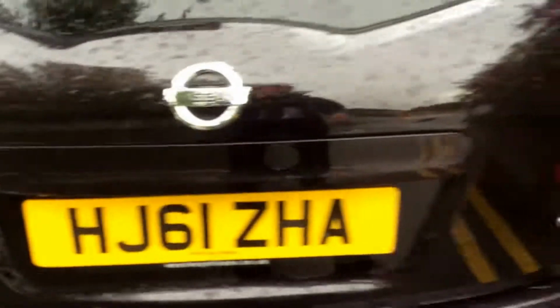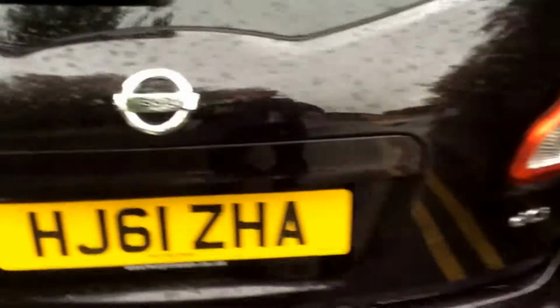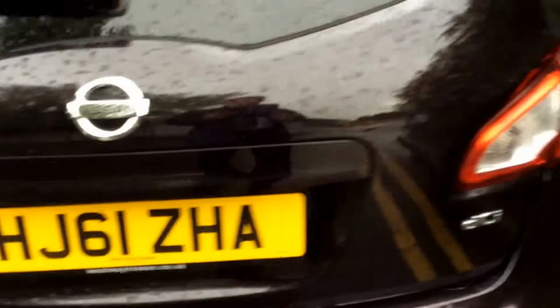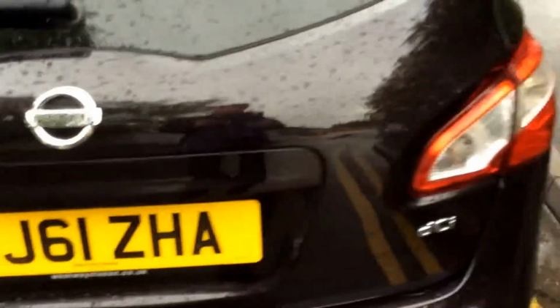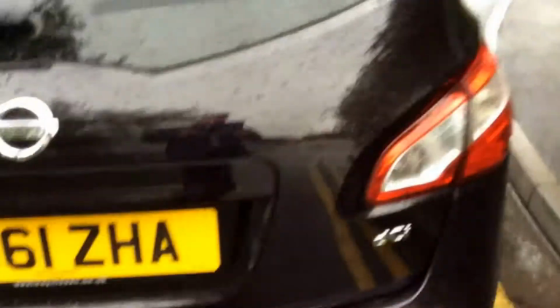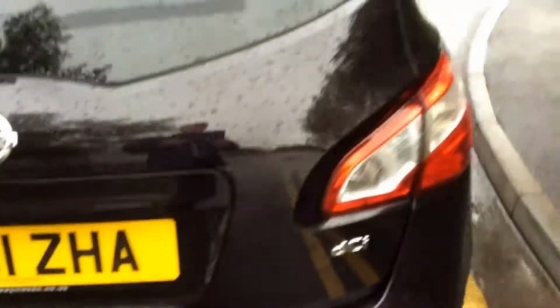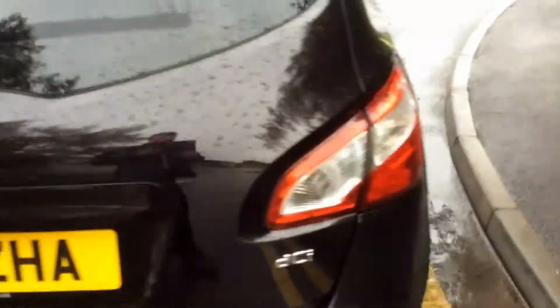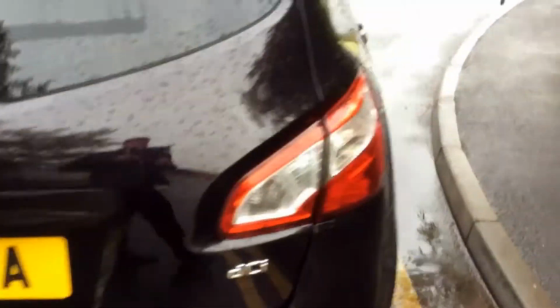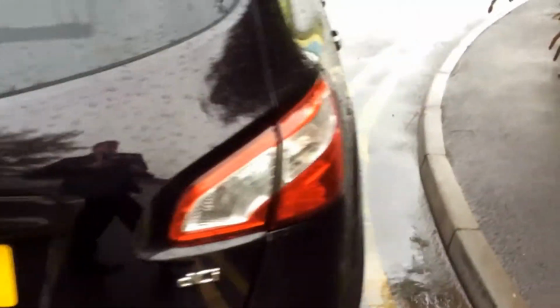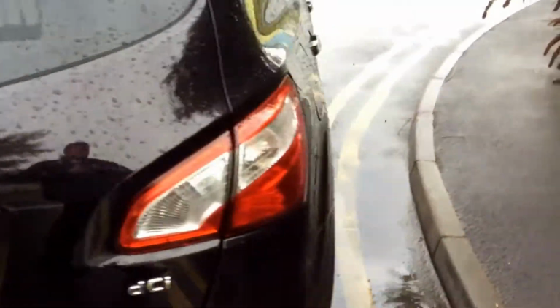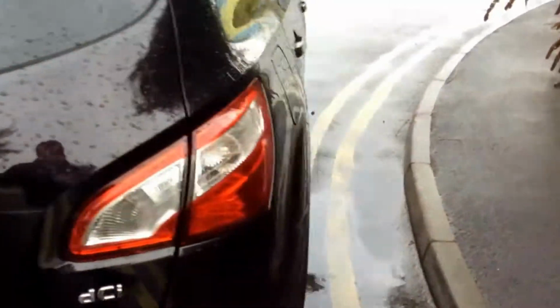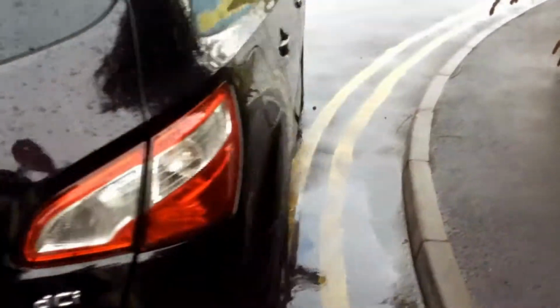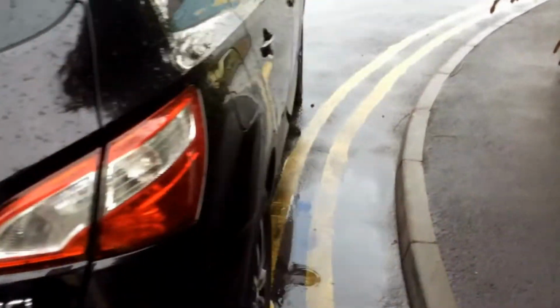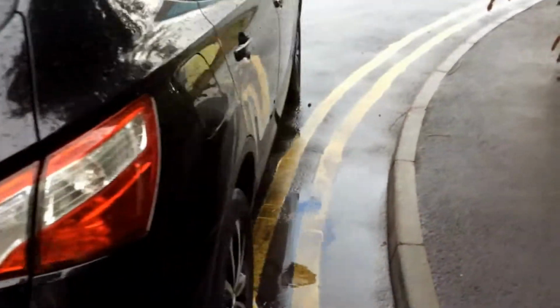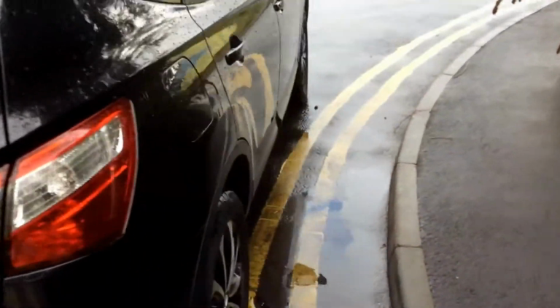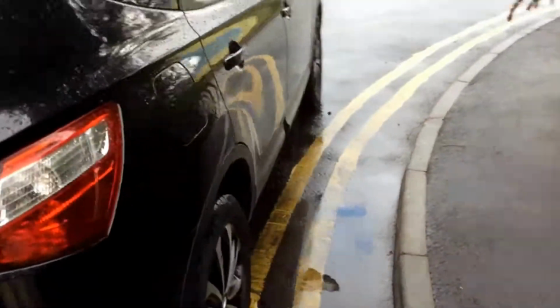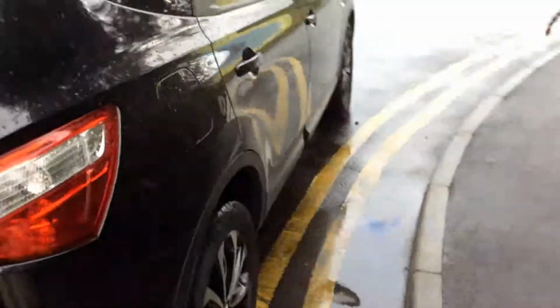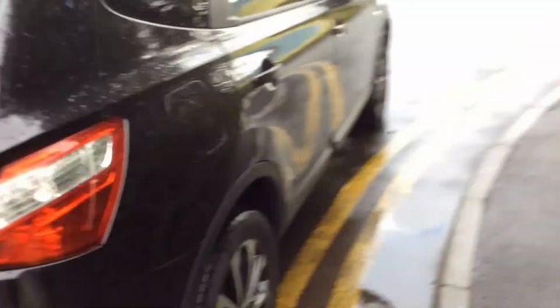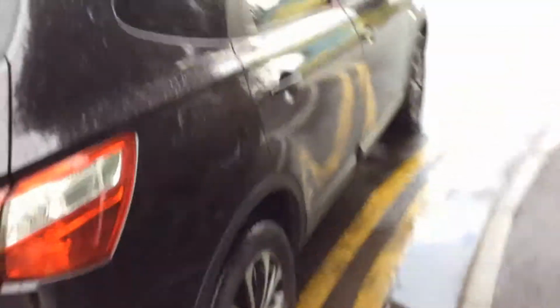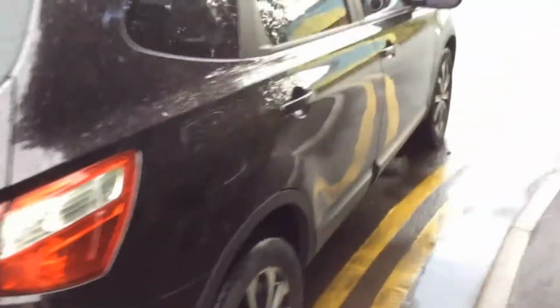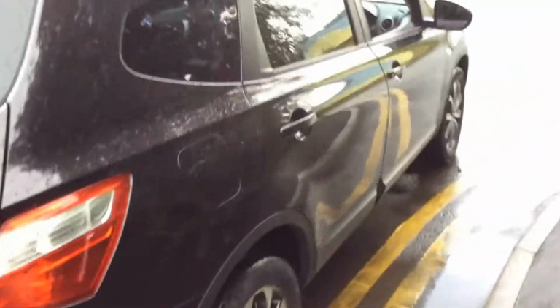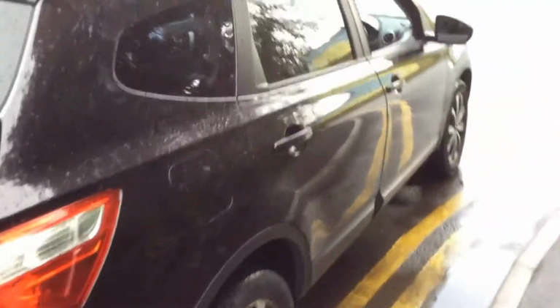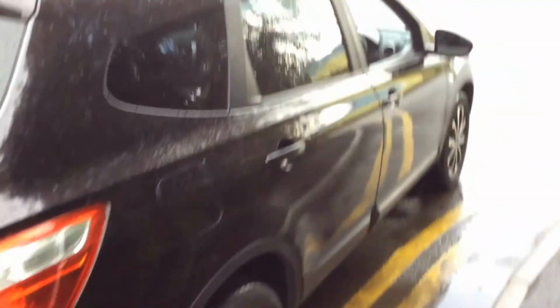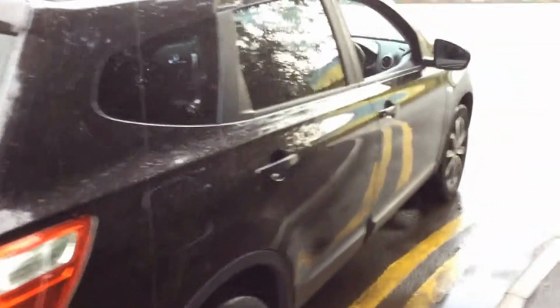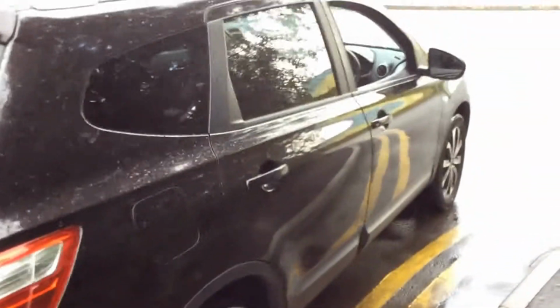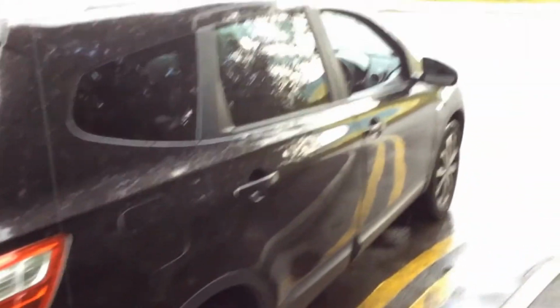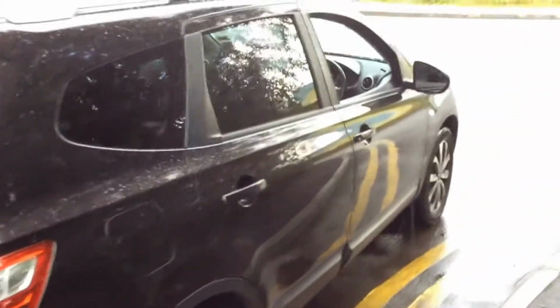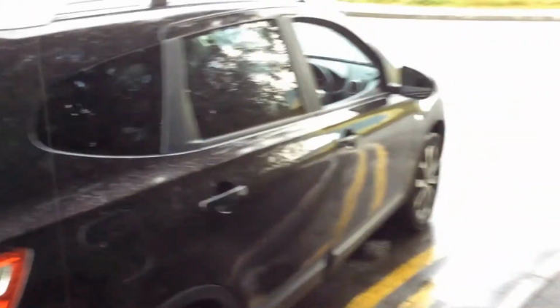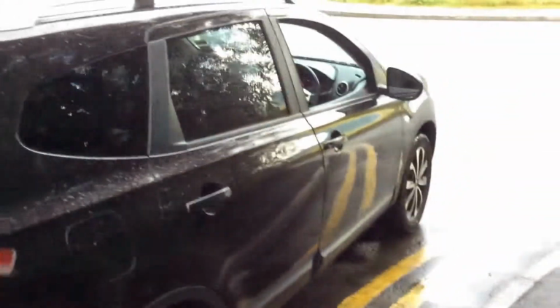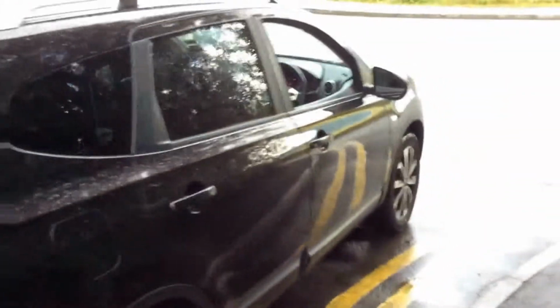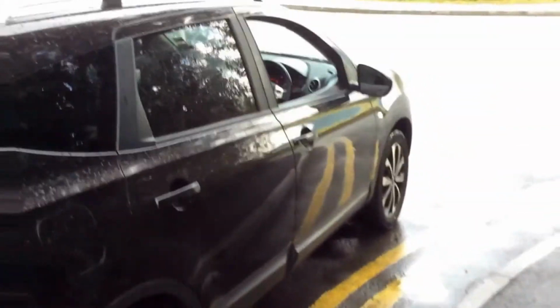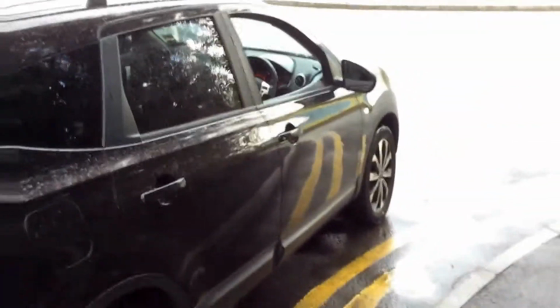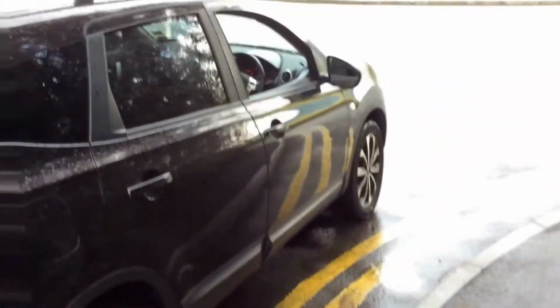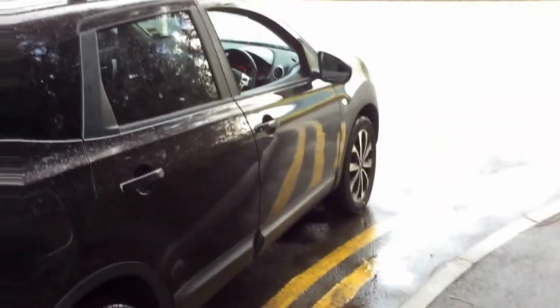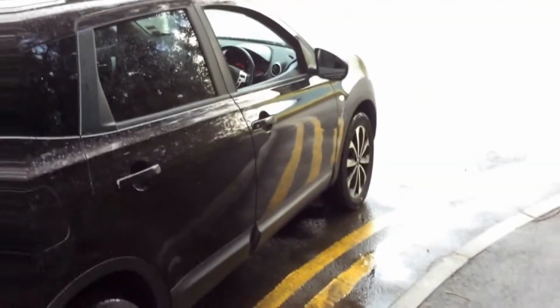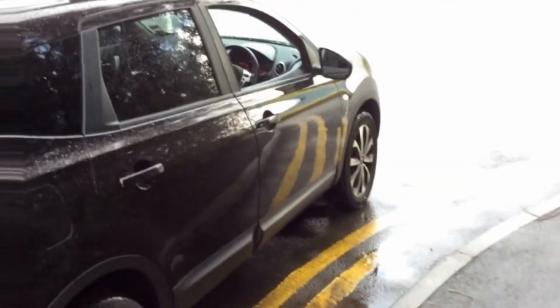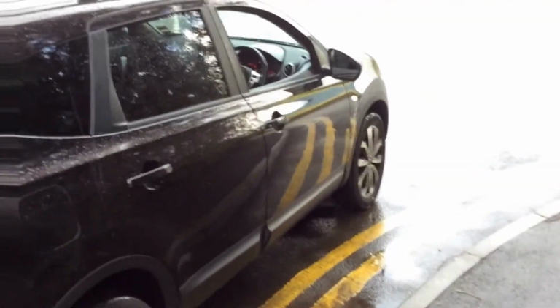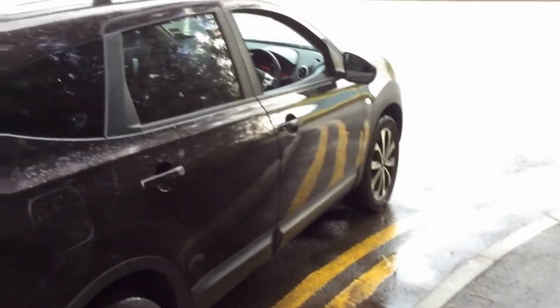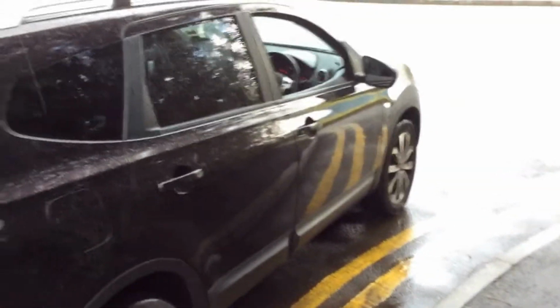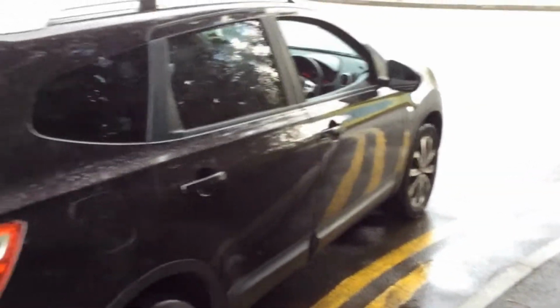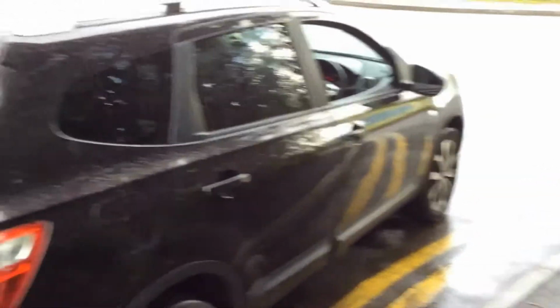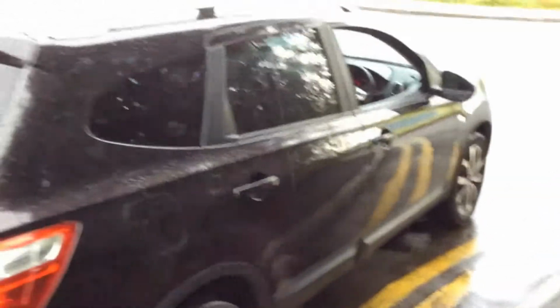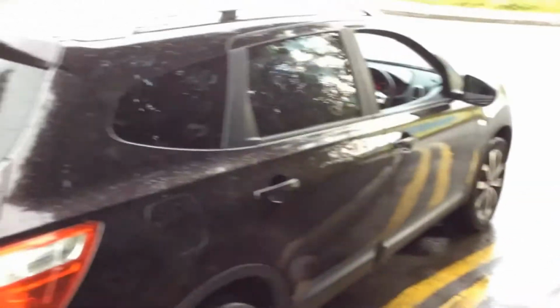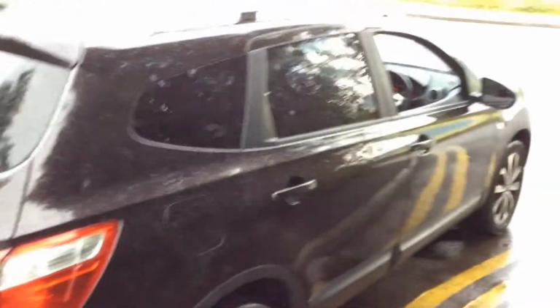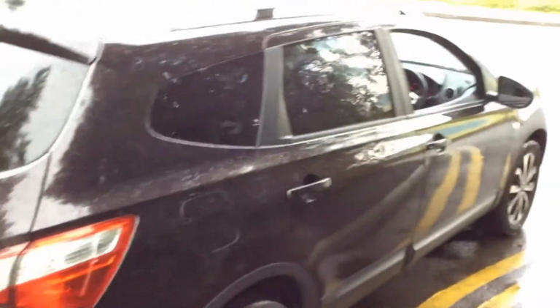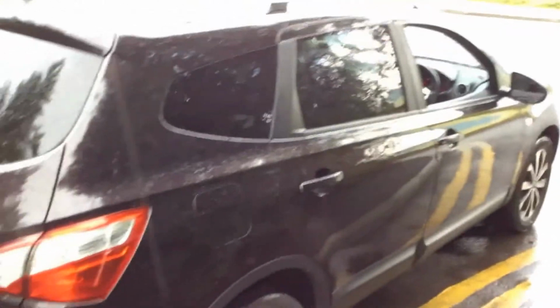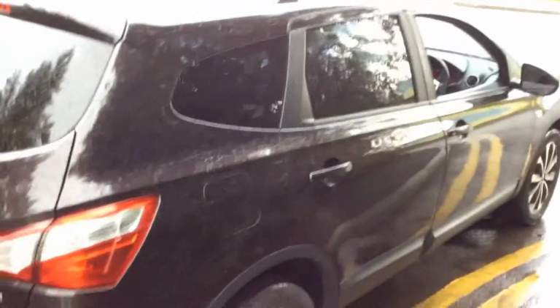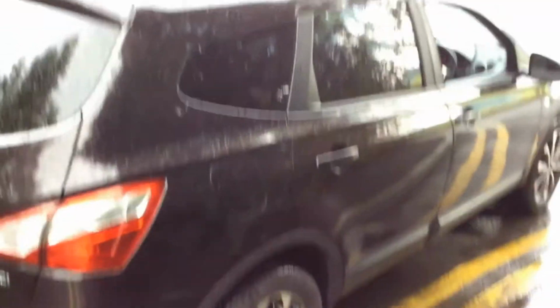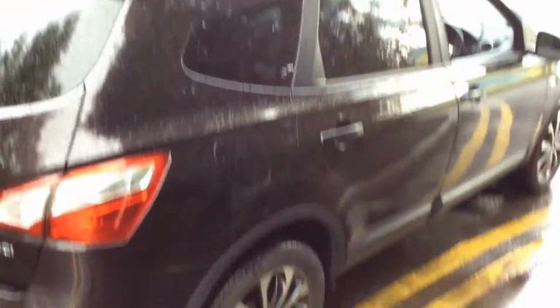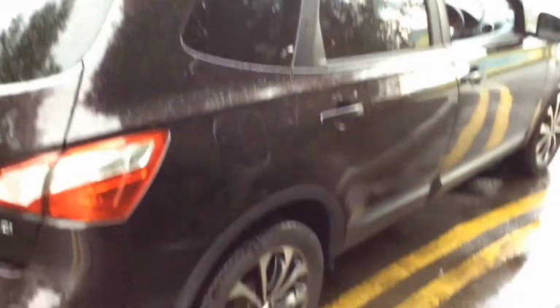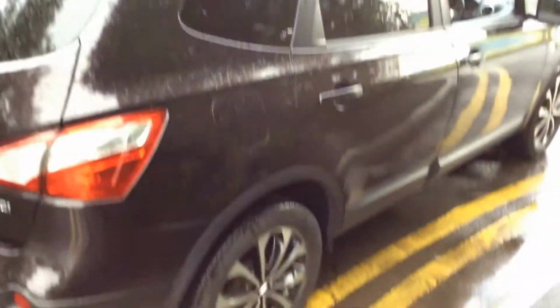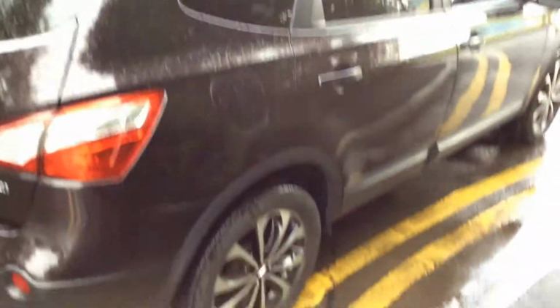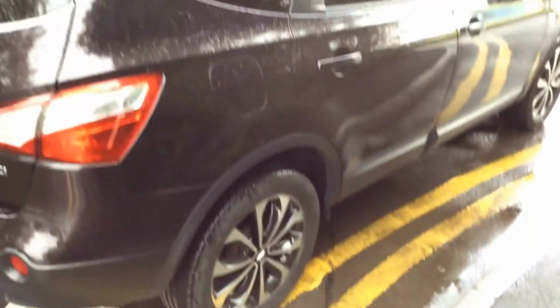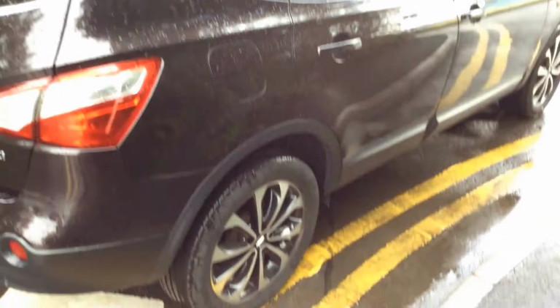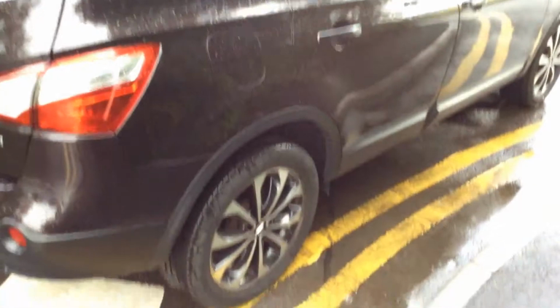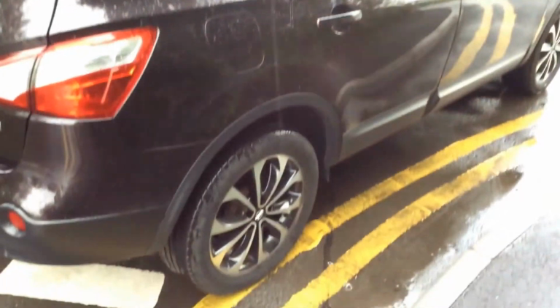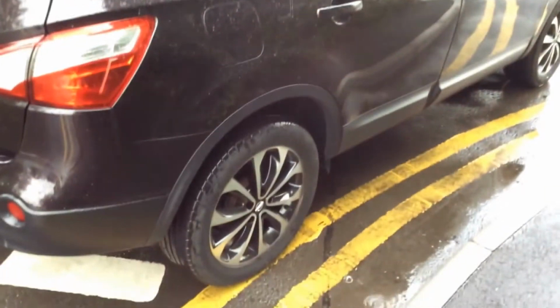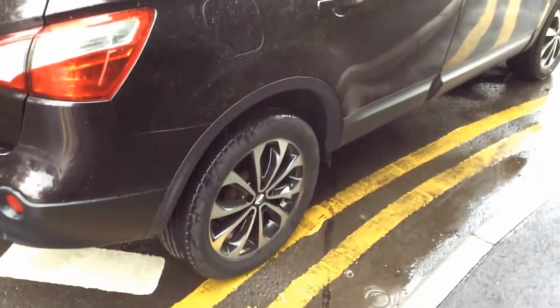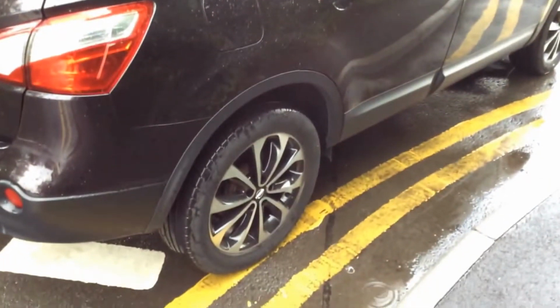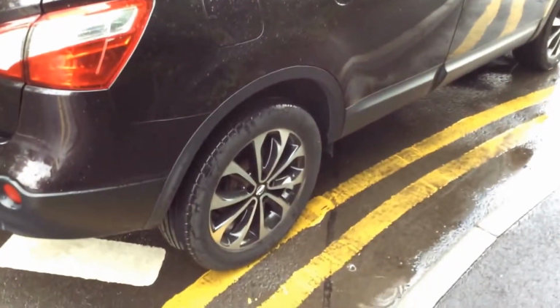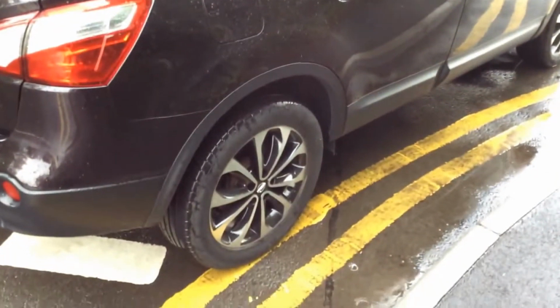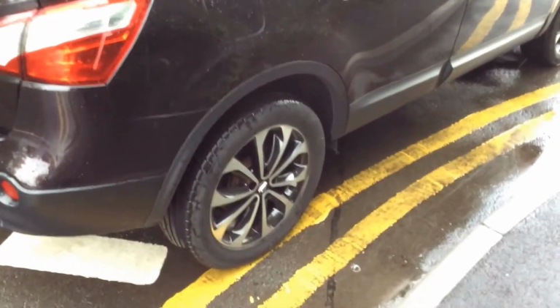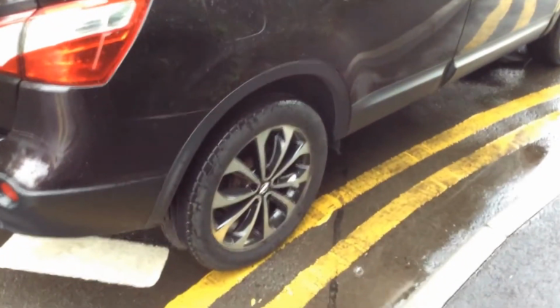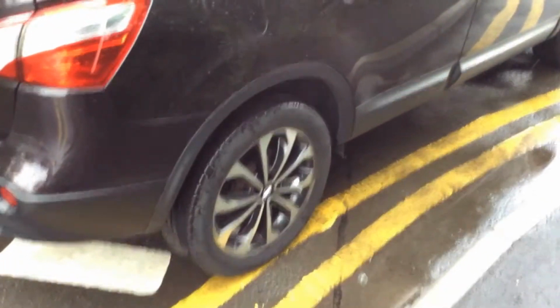Moving around to the right hand side of the vehicle, again you can see that the bodywork, the paintwork and the 18 inch alloy wheels are in very good condition.